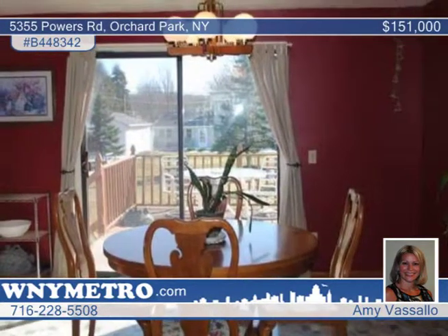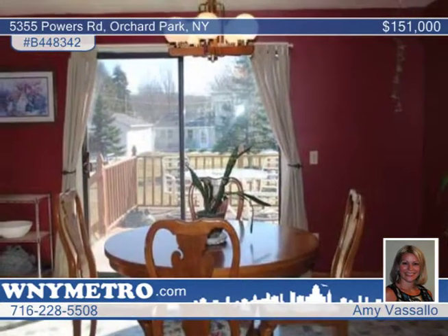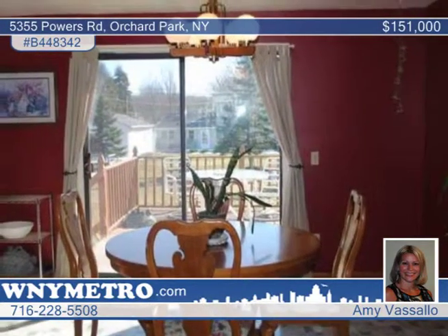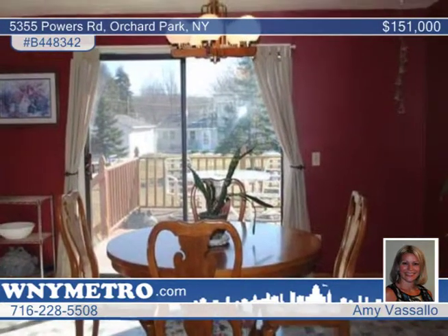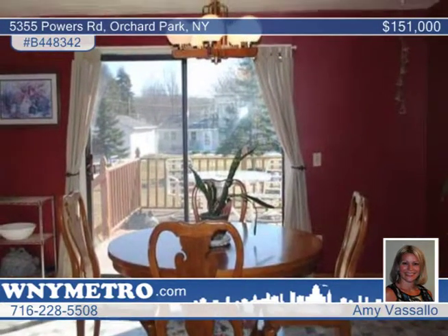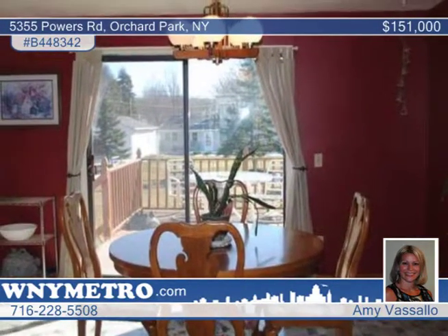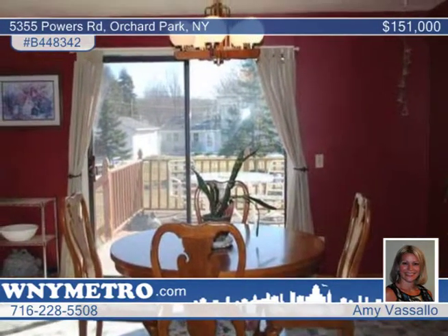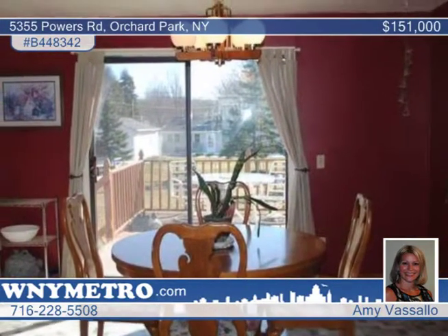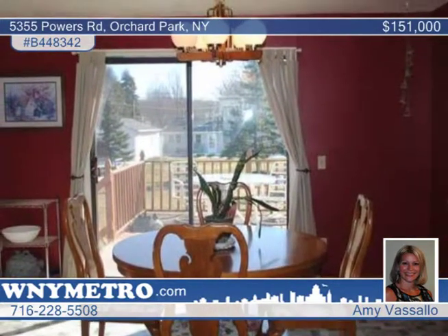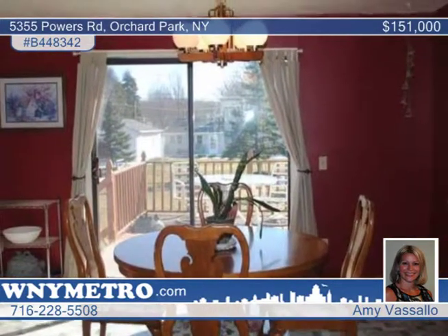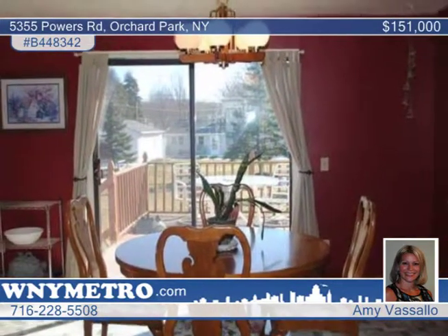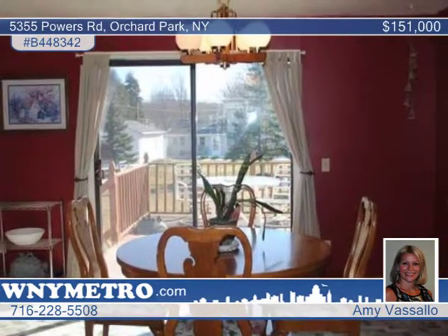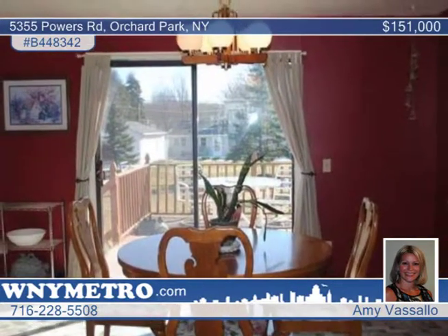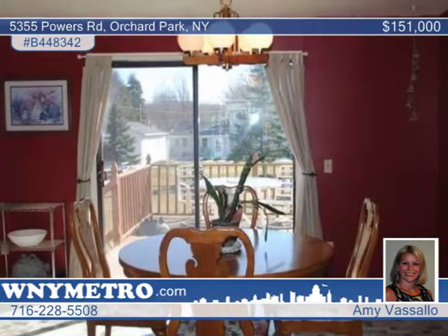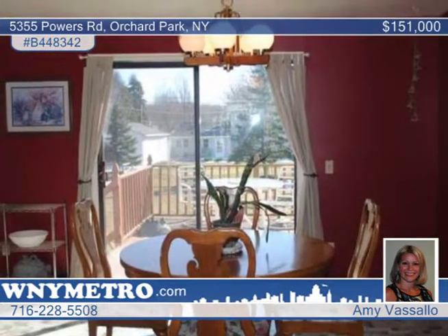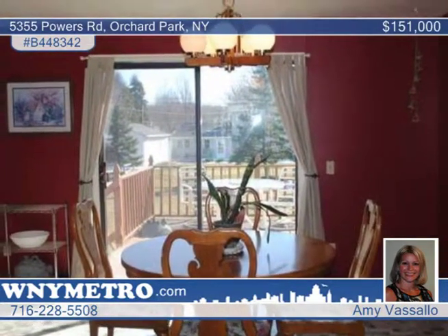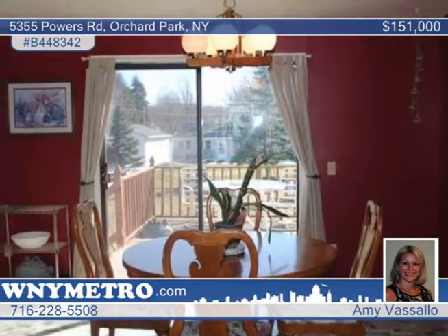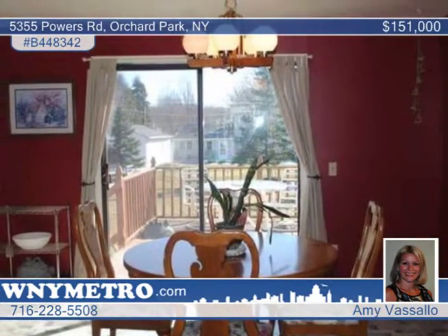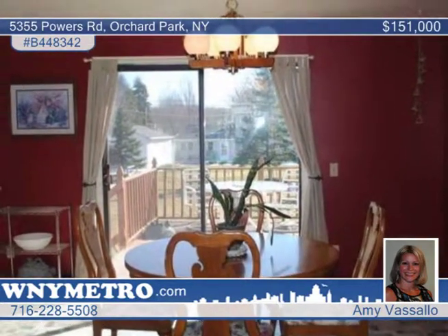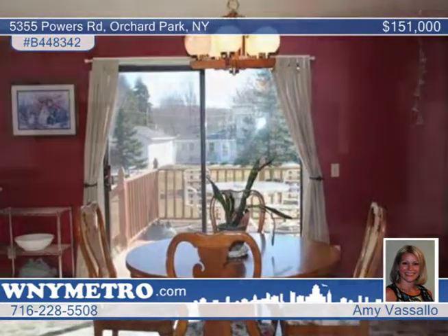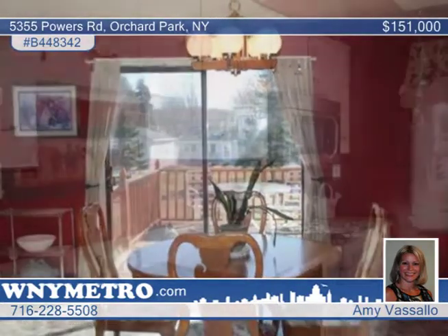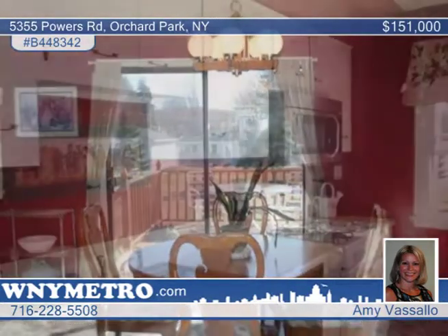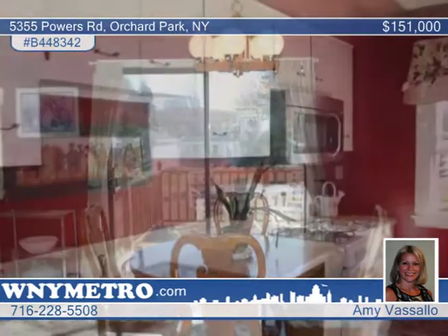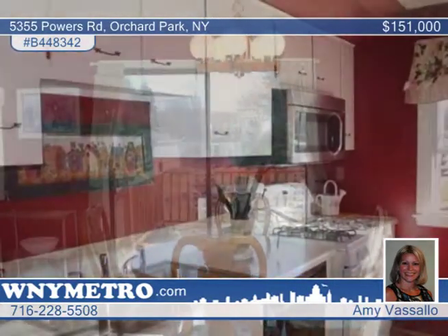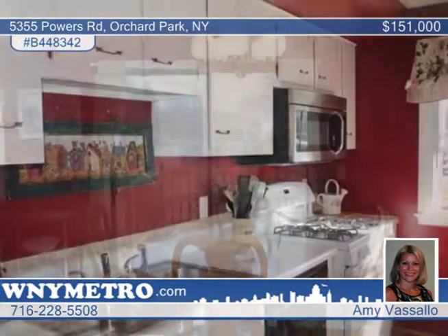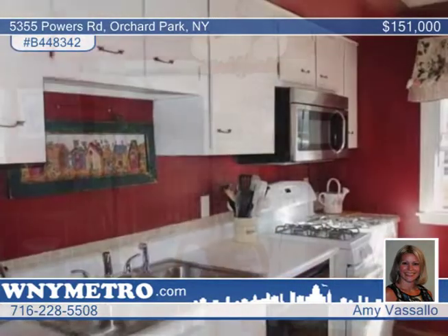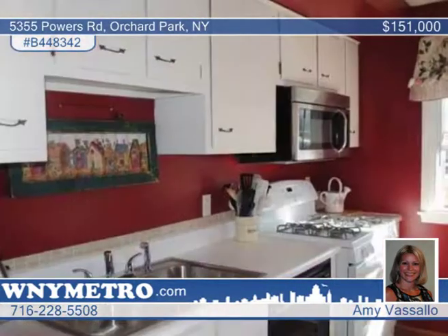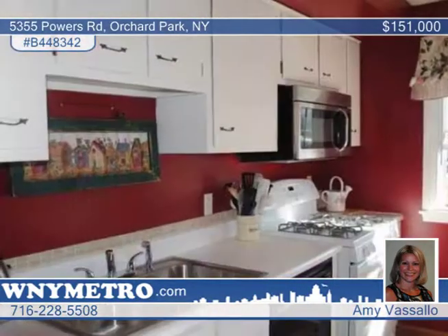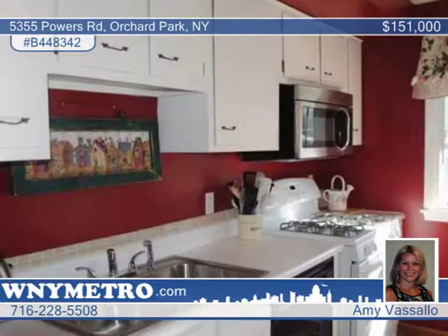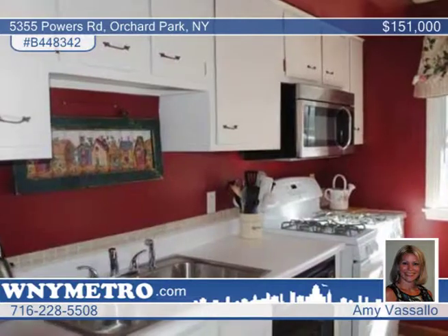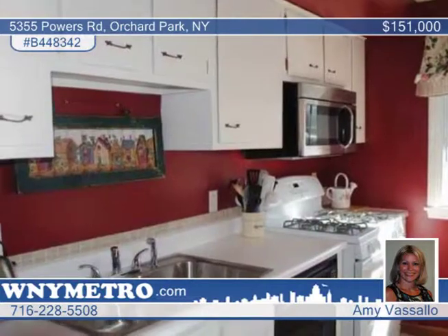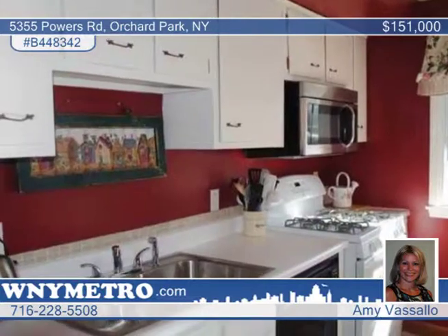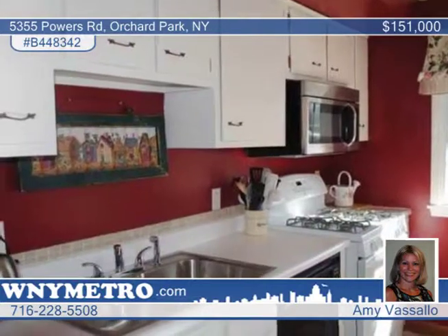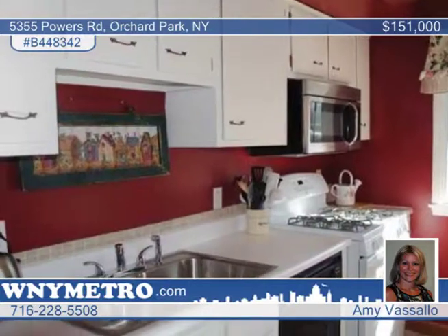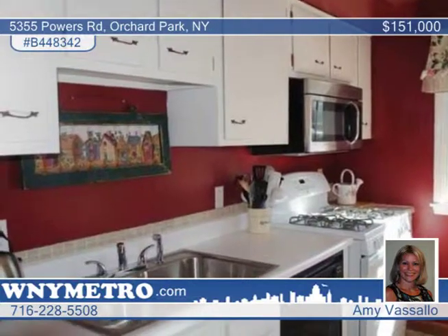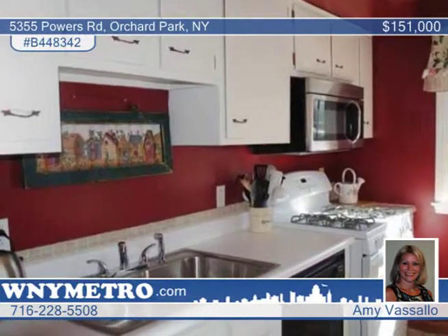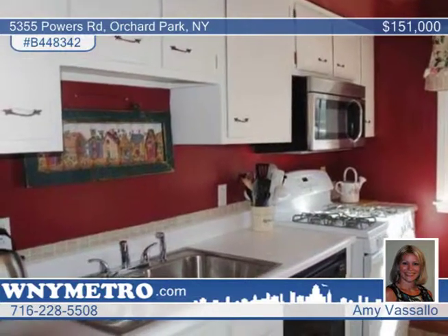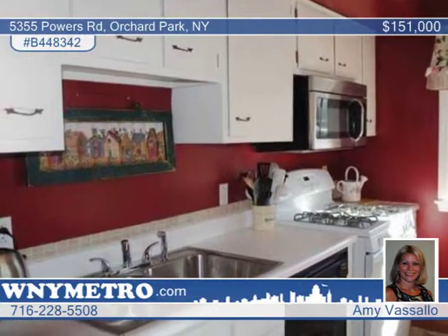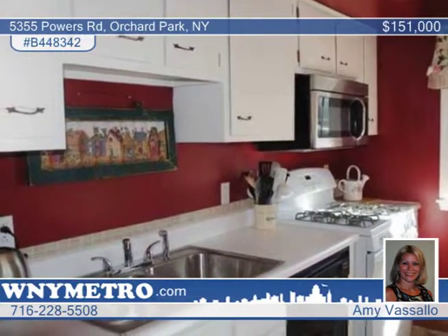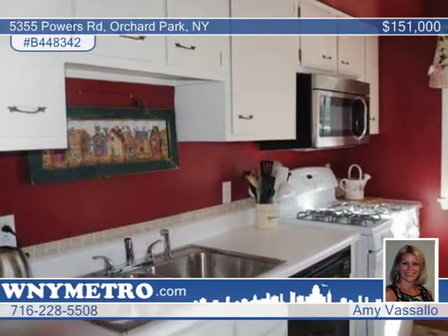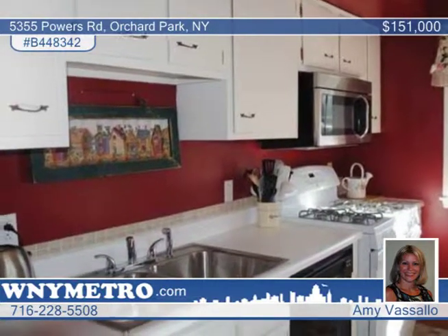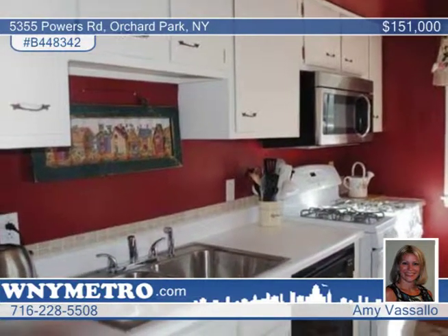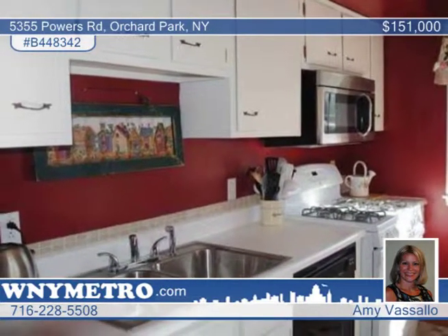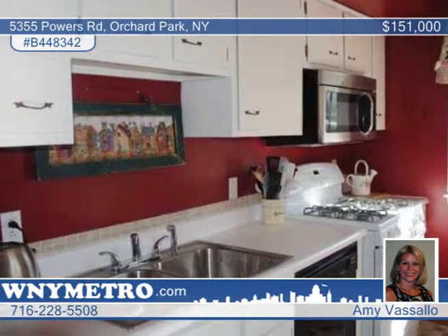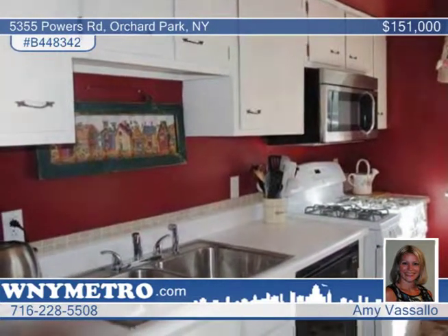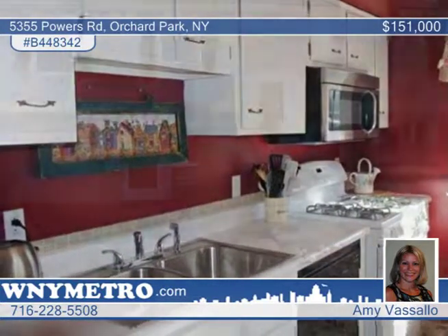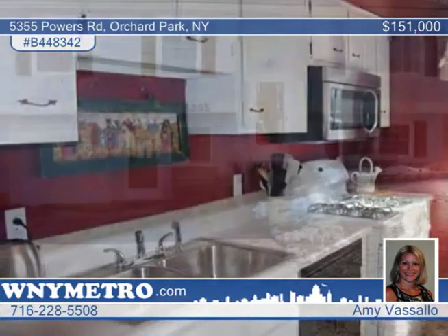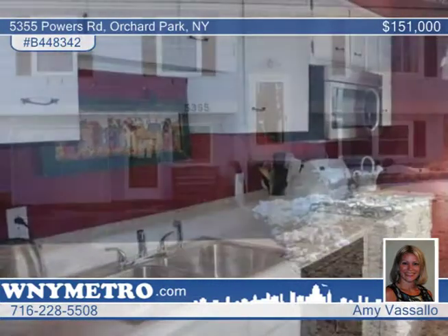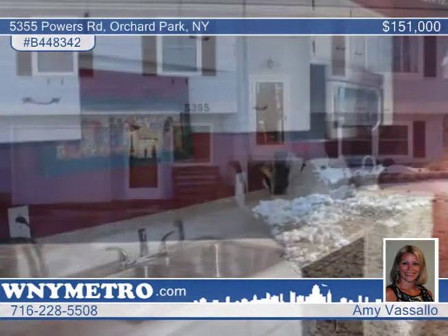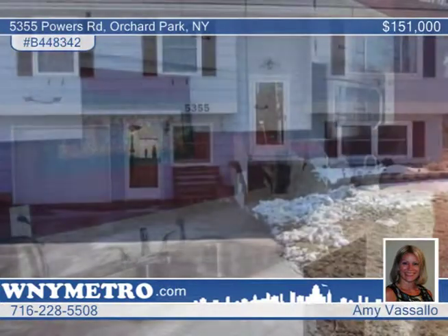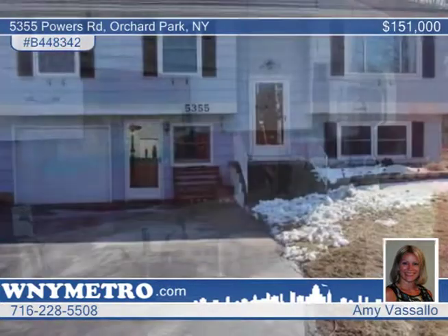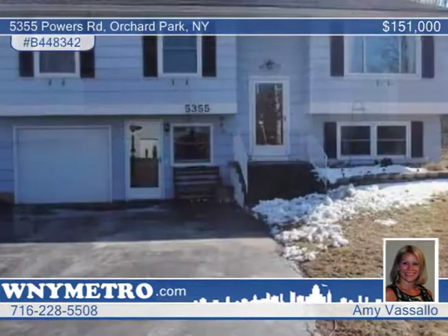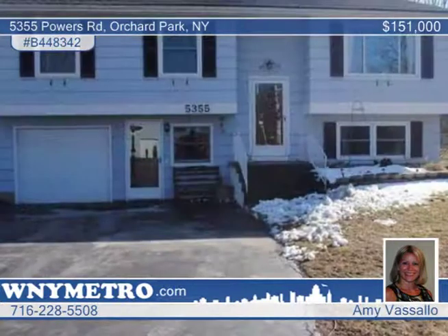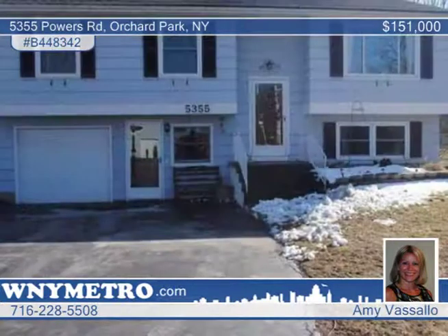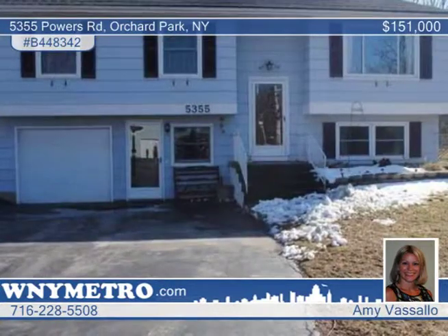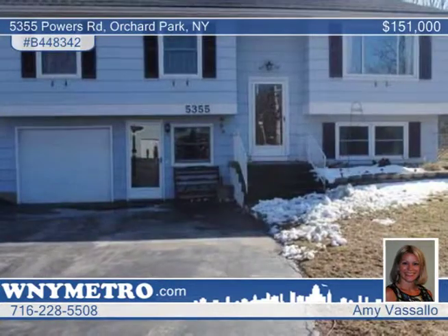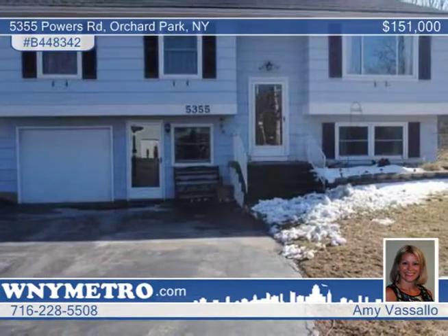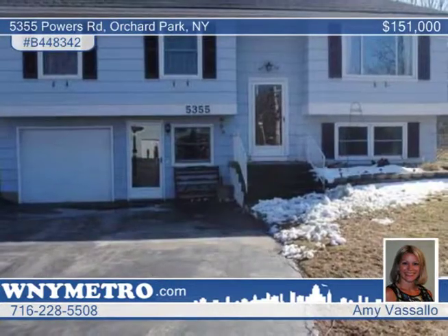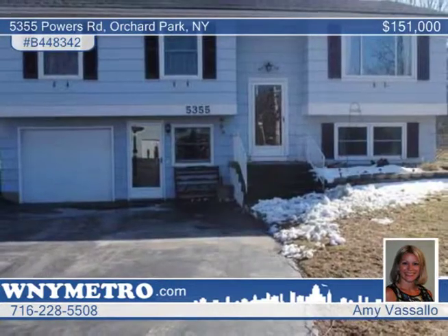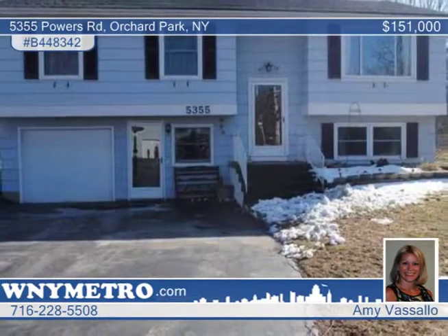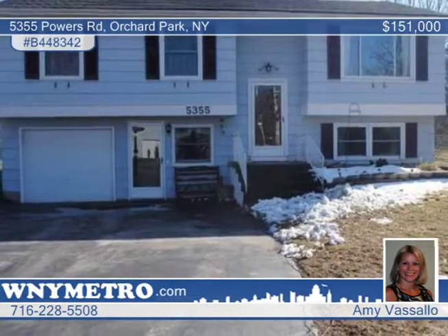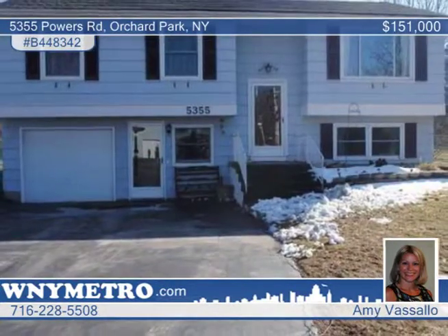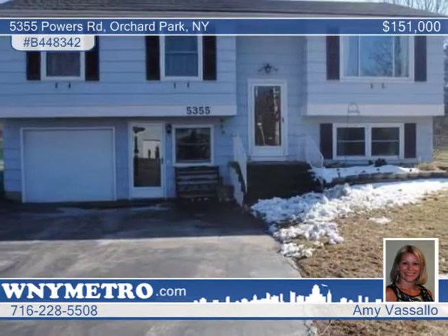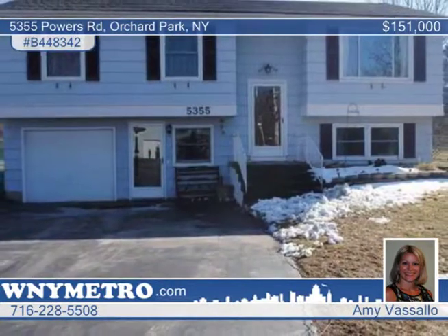Amy Vassallo says this home has easy access to 219 and is ready for you. Don't wait to see how to make this home yours.